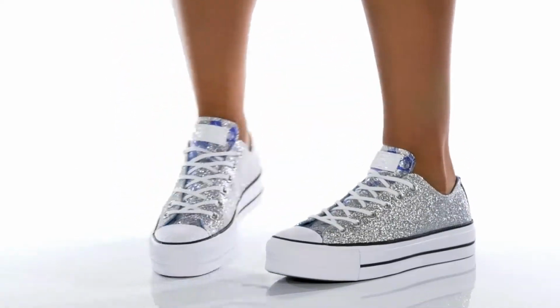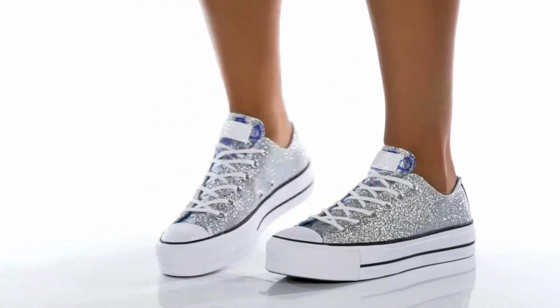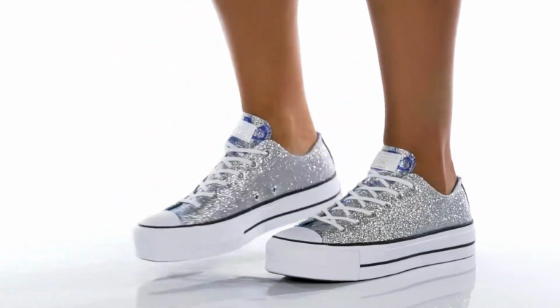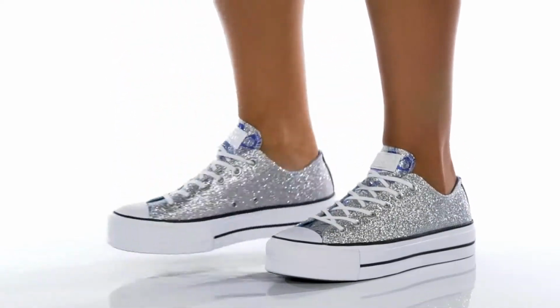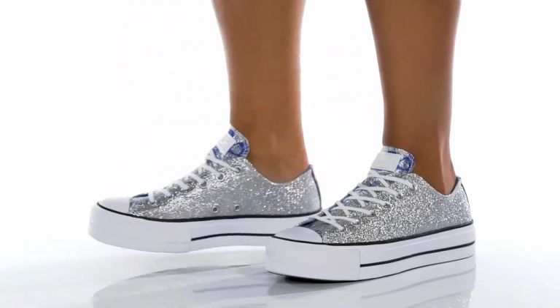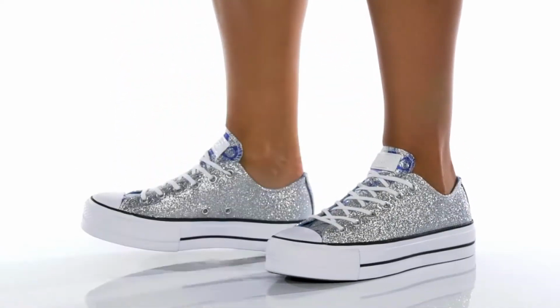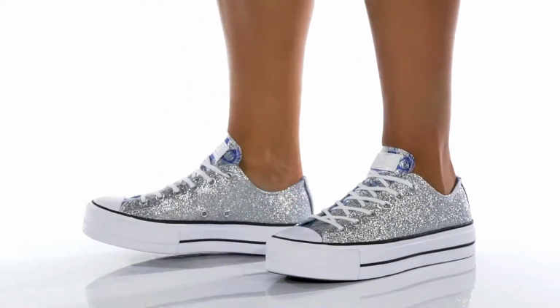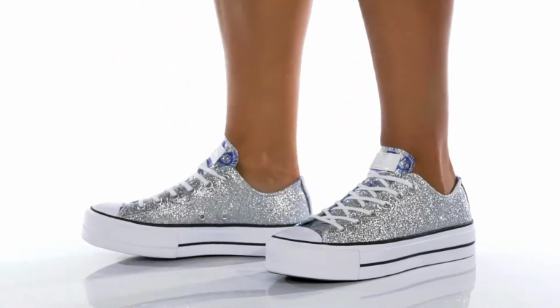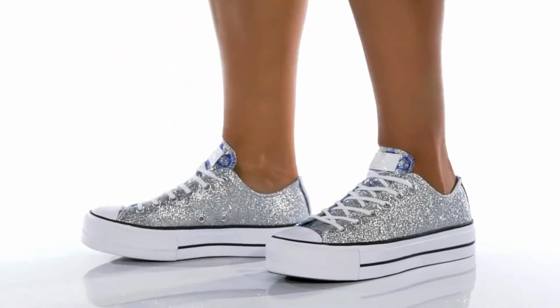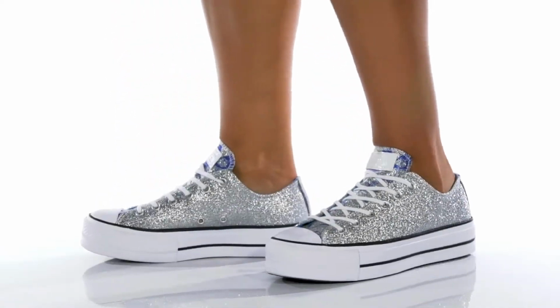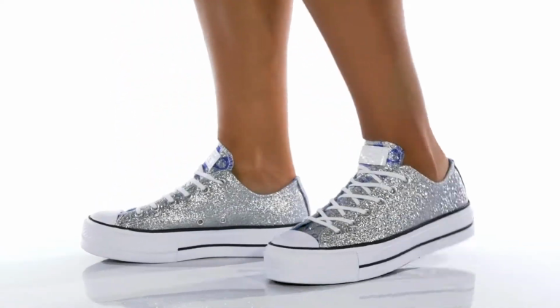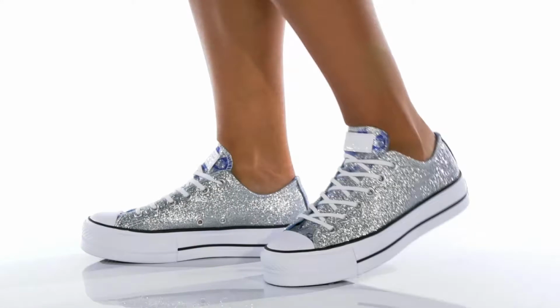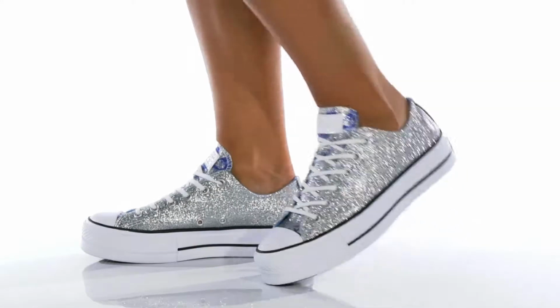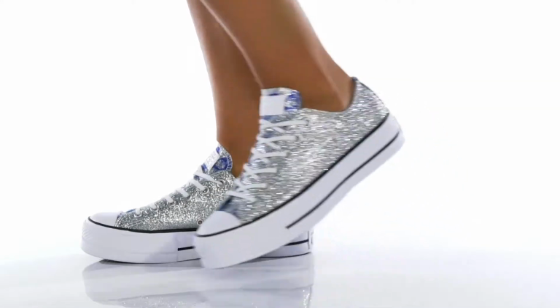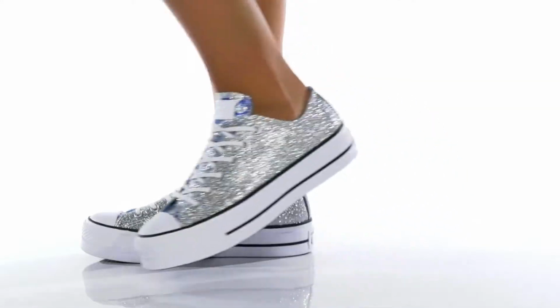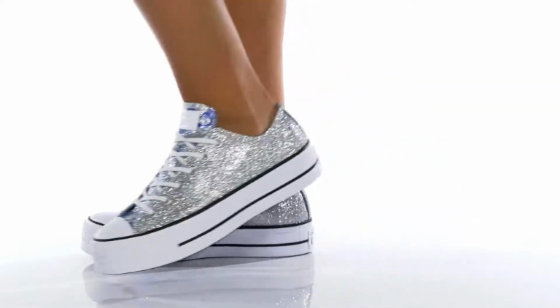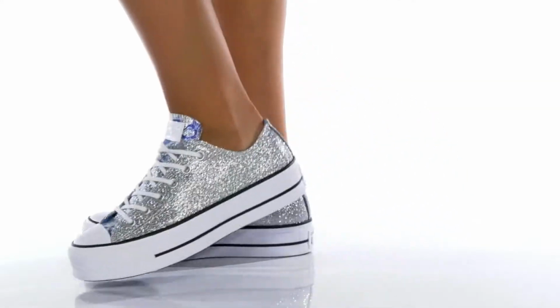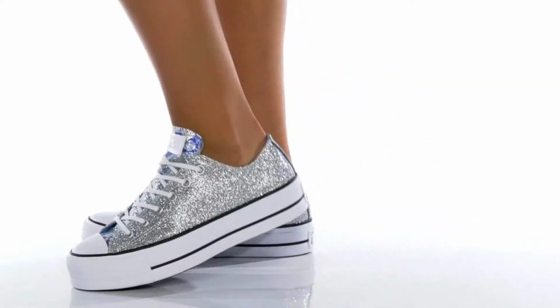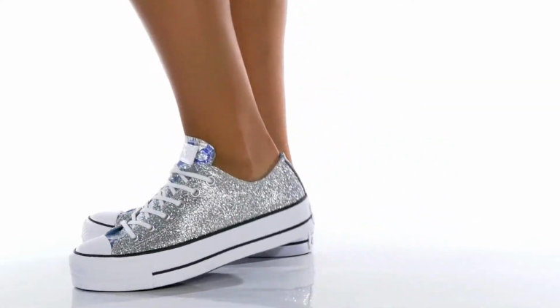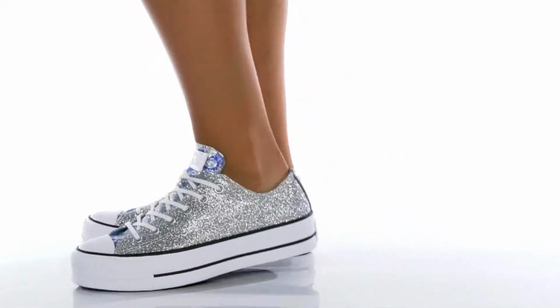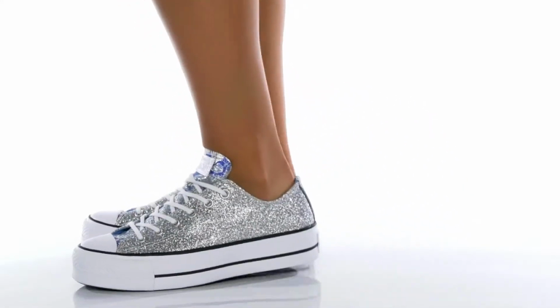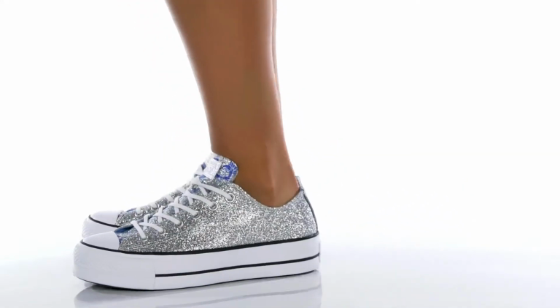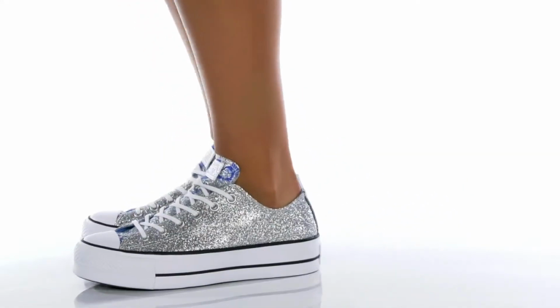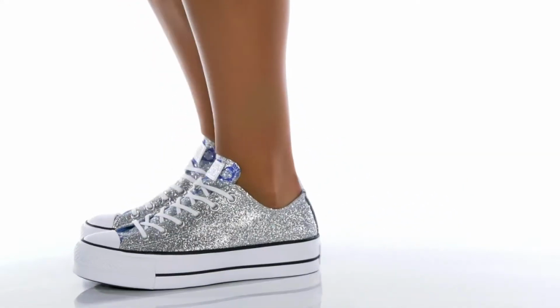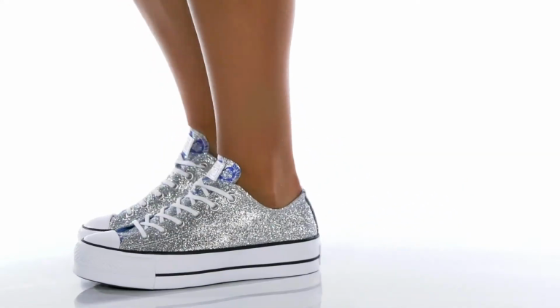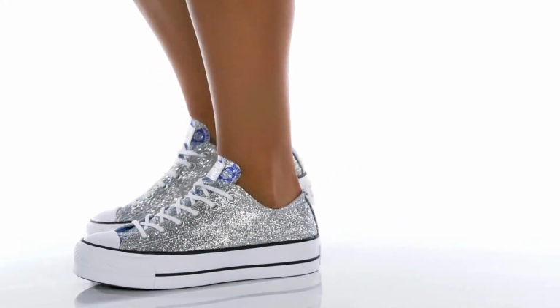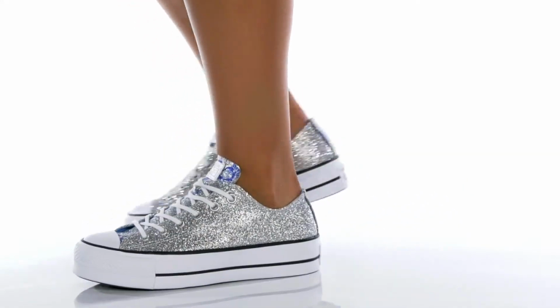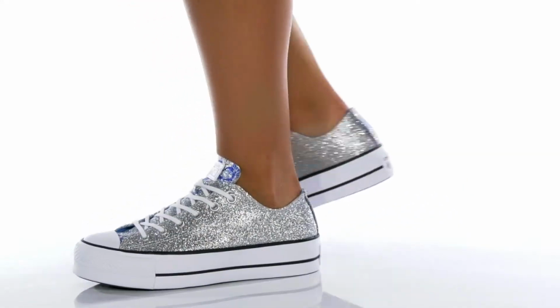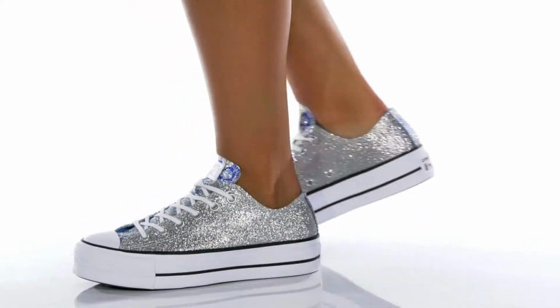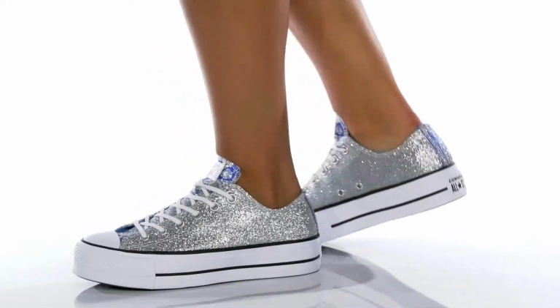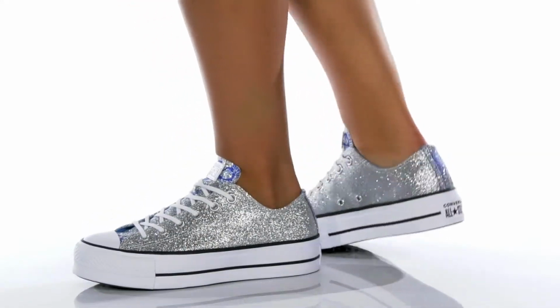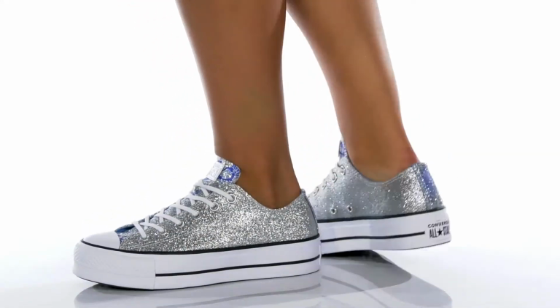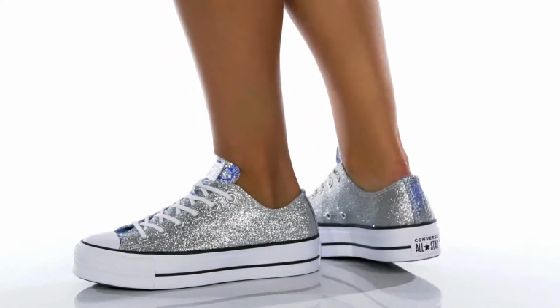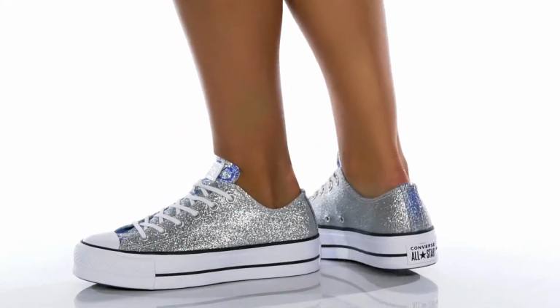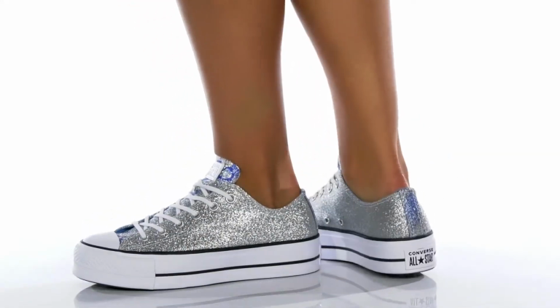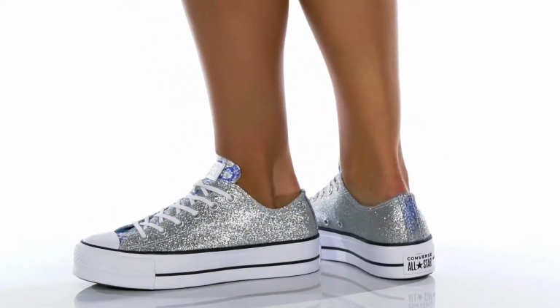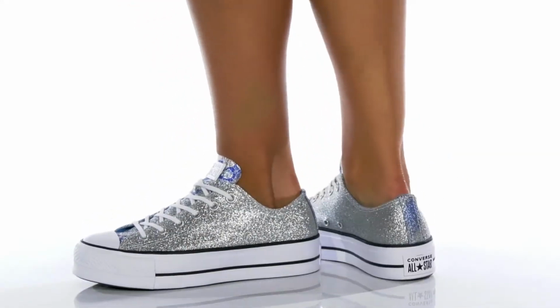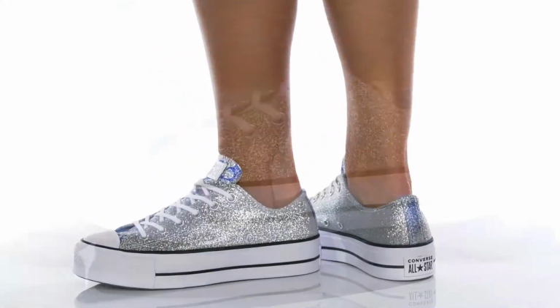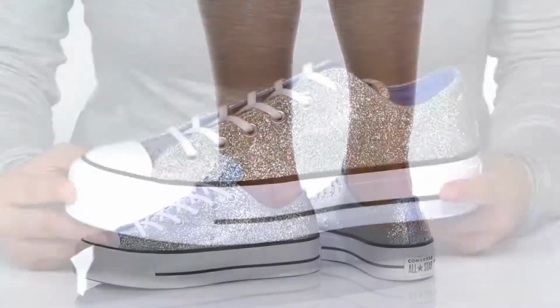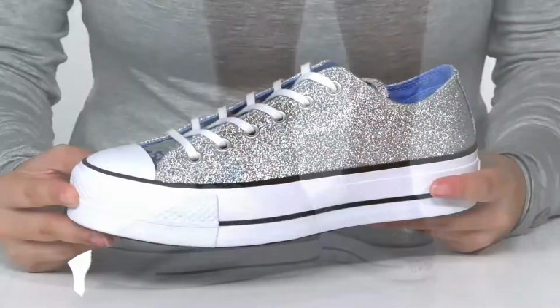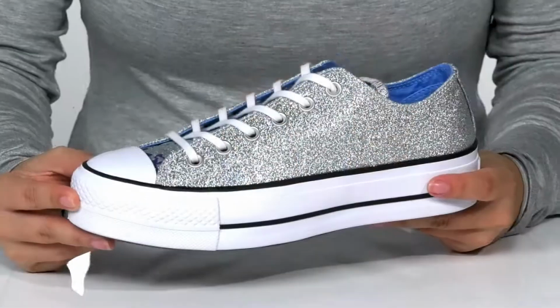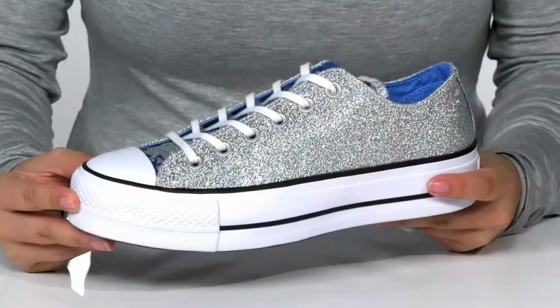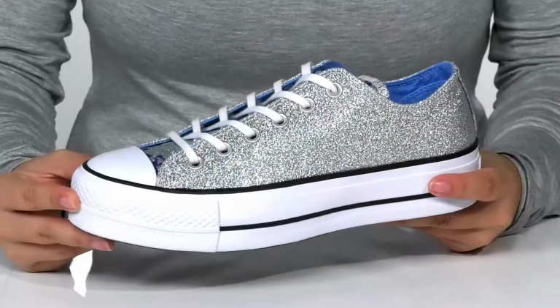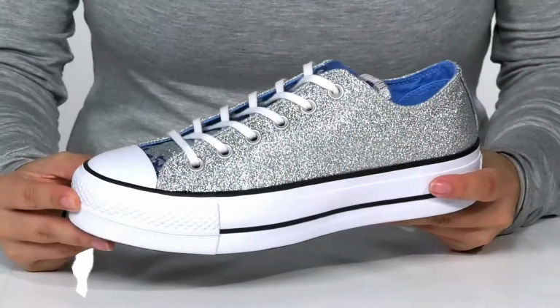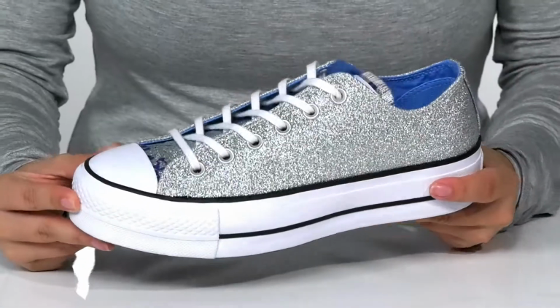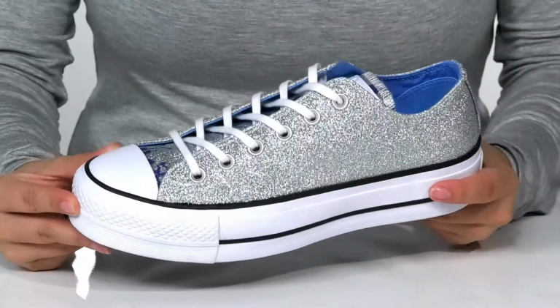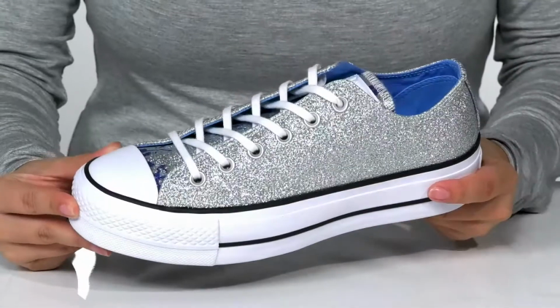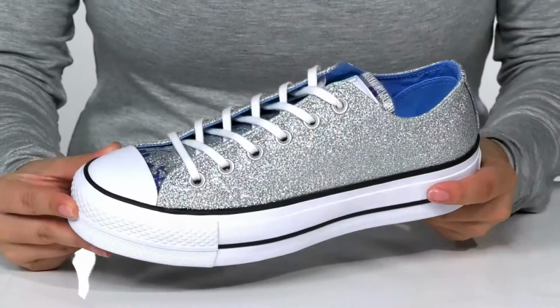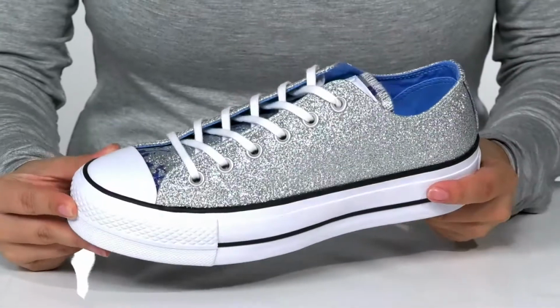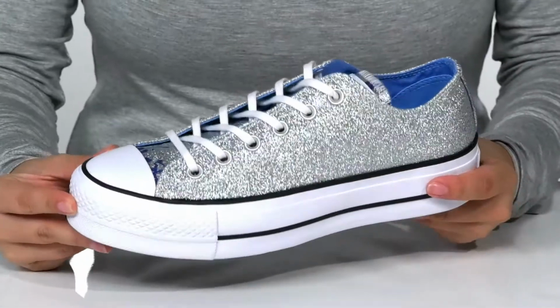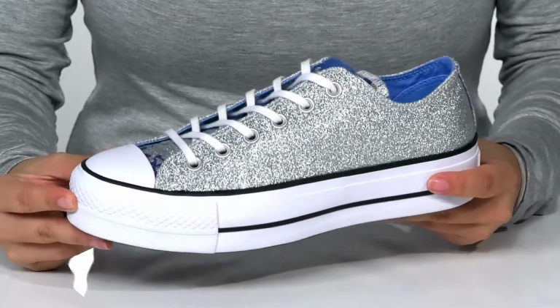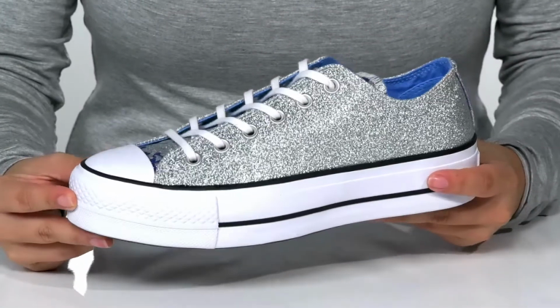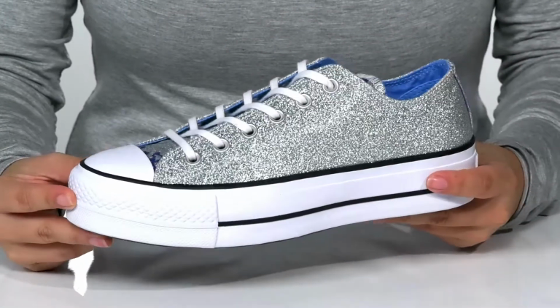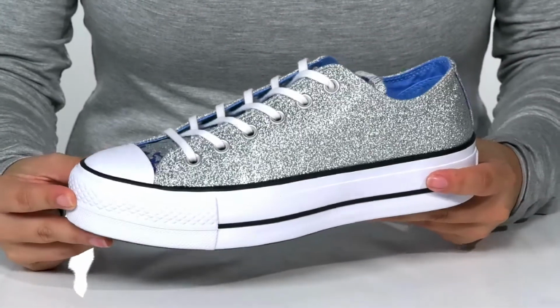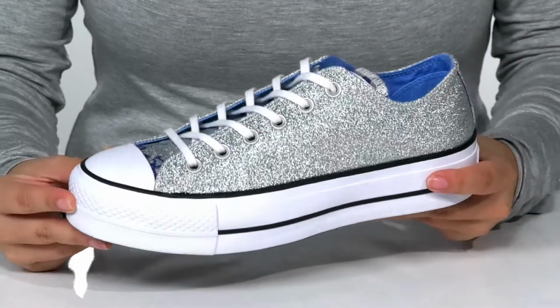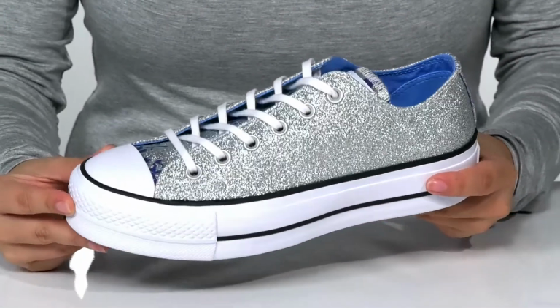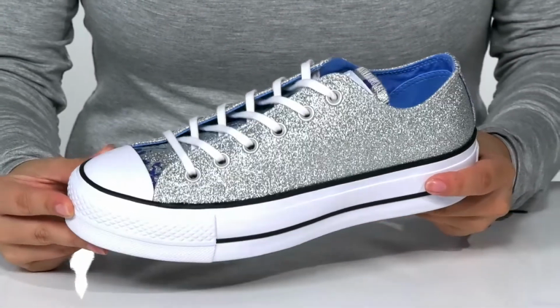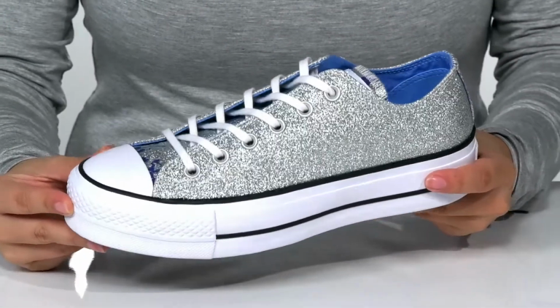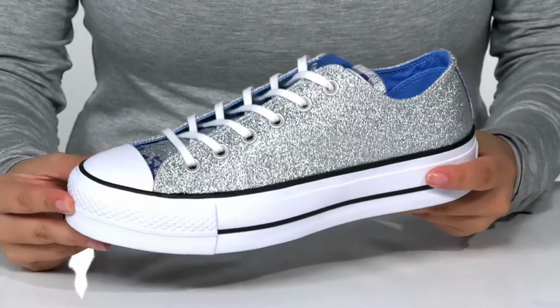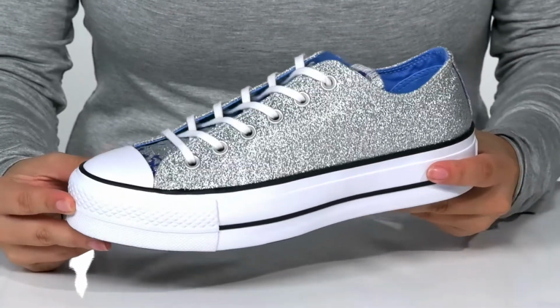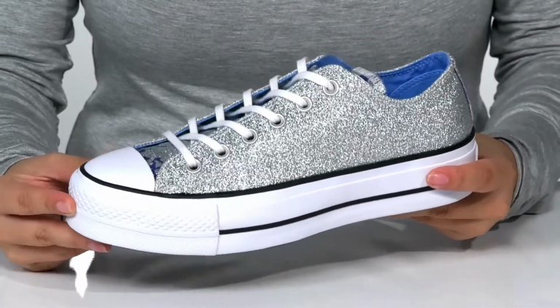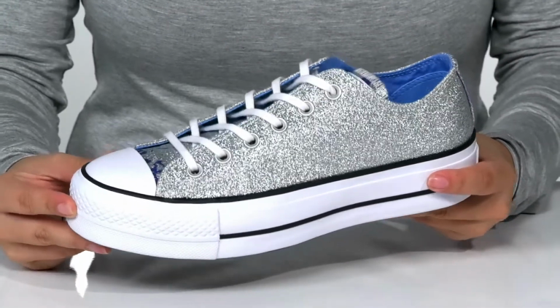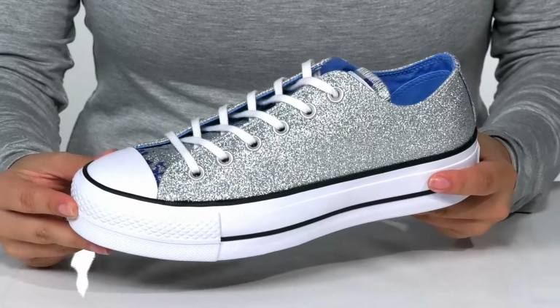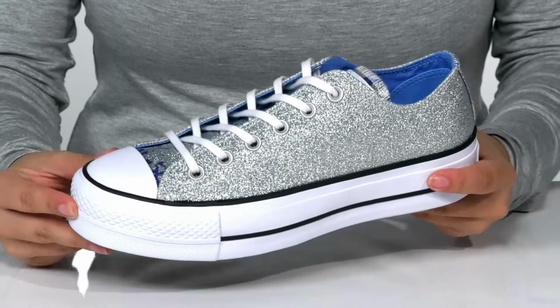You'll shine with each step while wearing these sweet Converse. They have a sparkling synthetic upper.